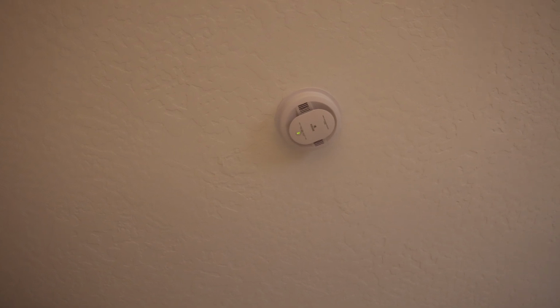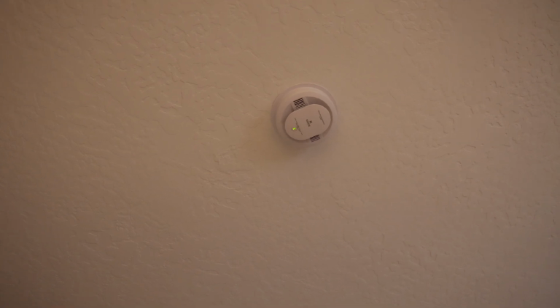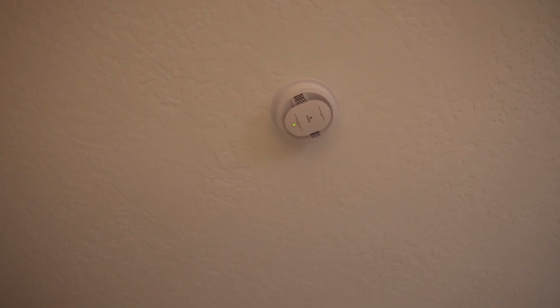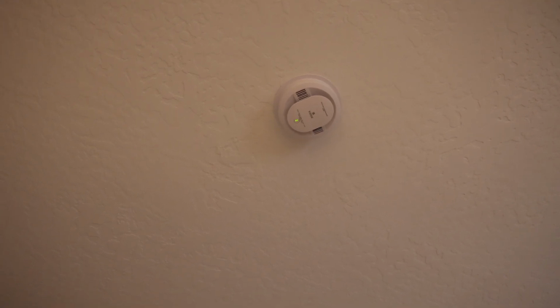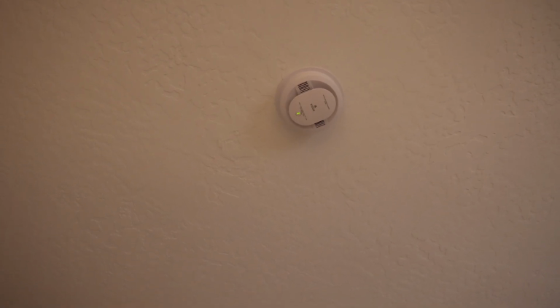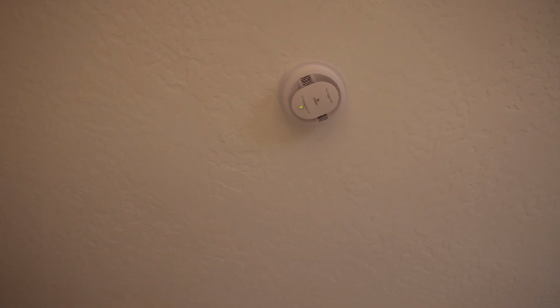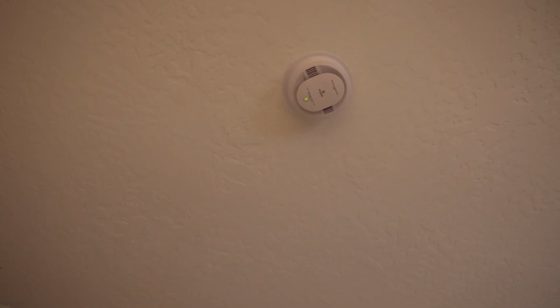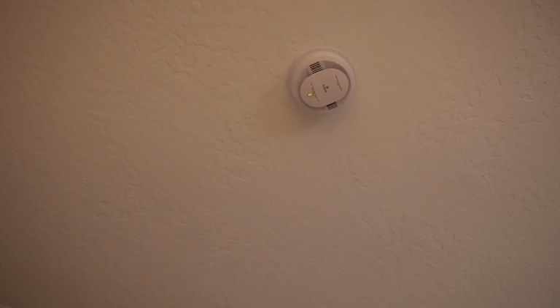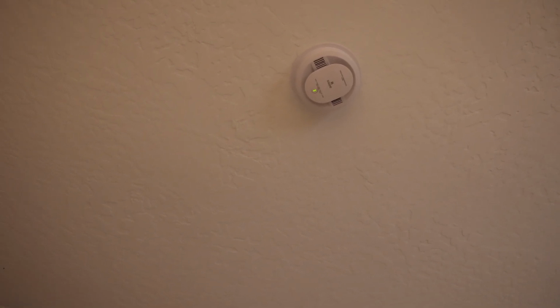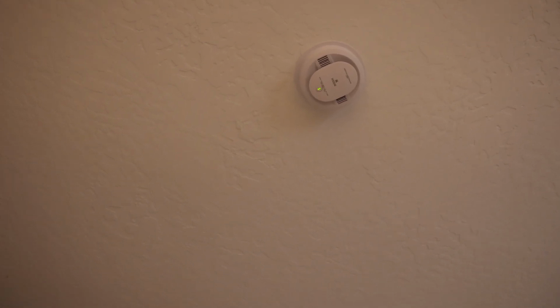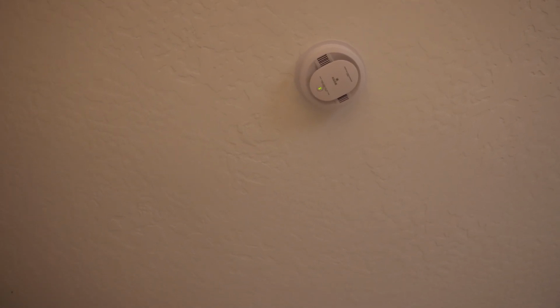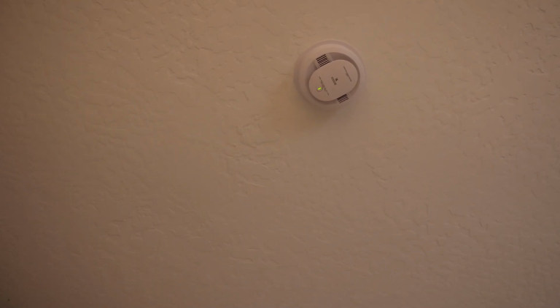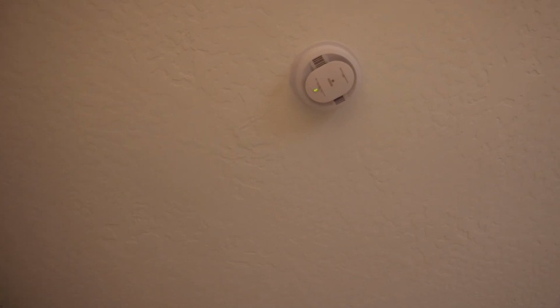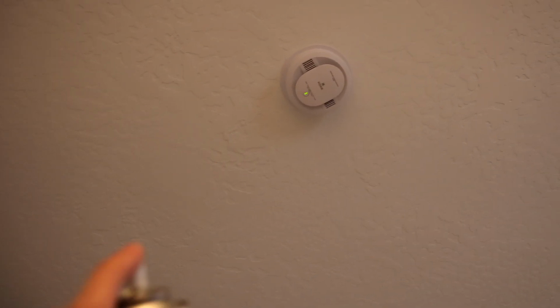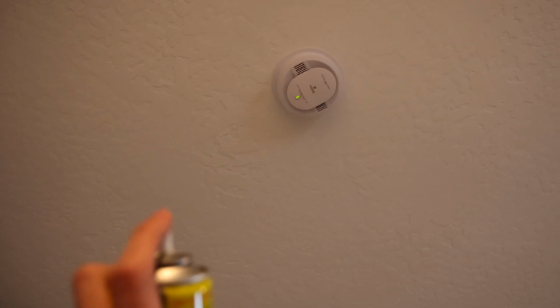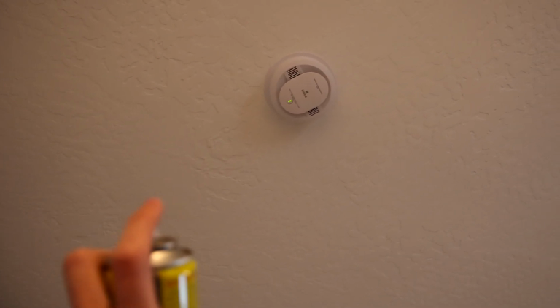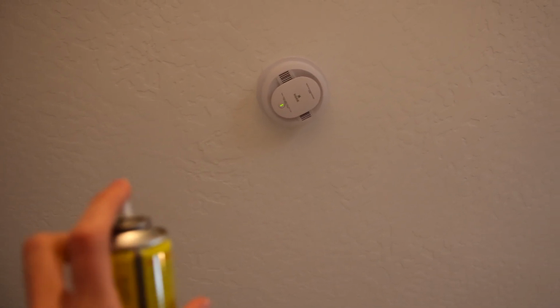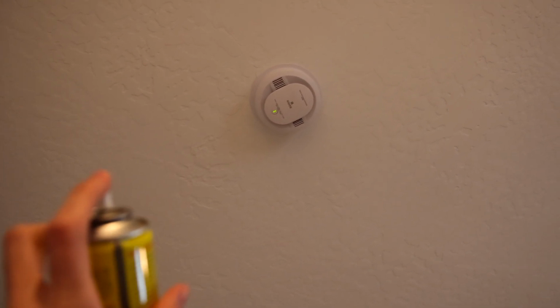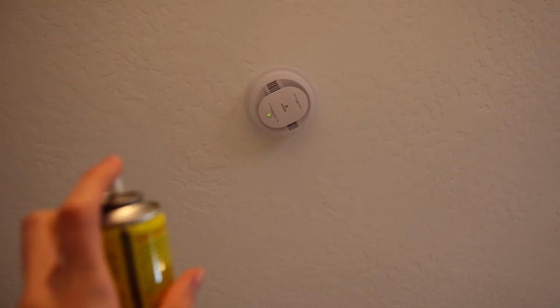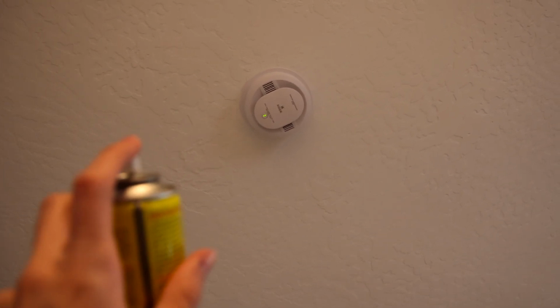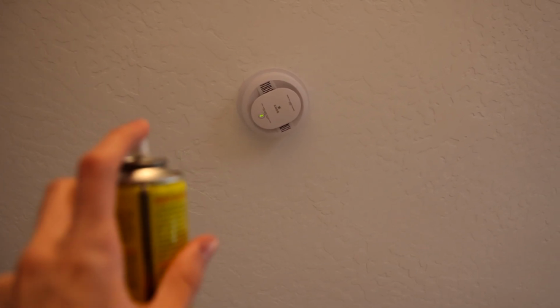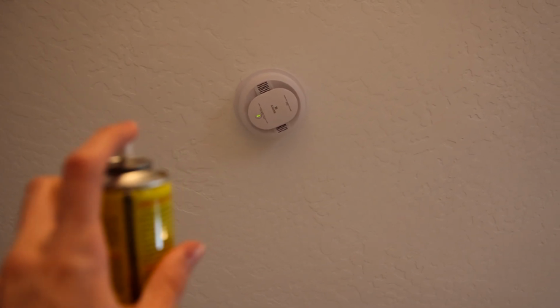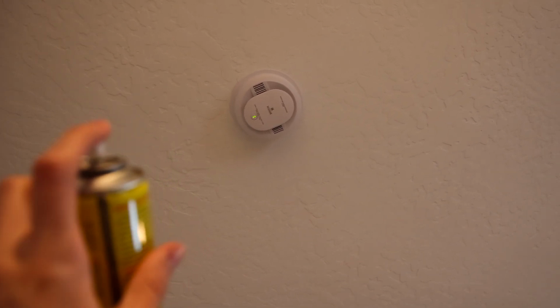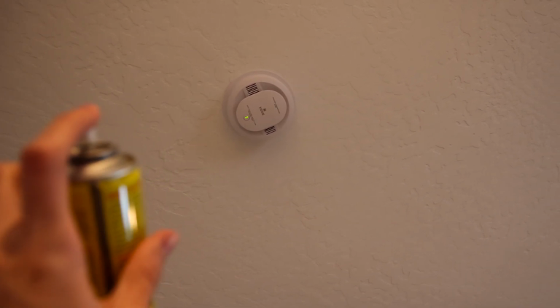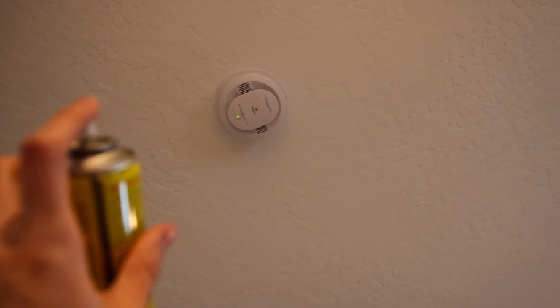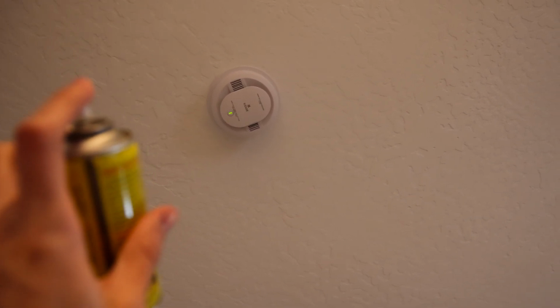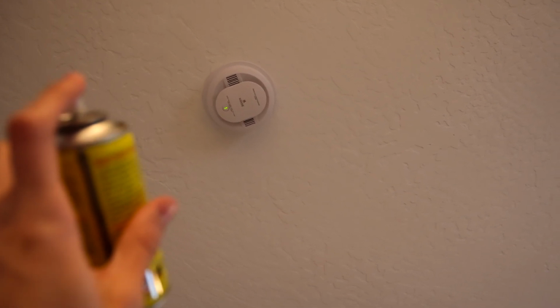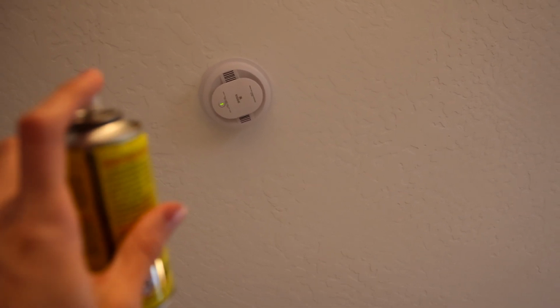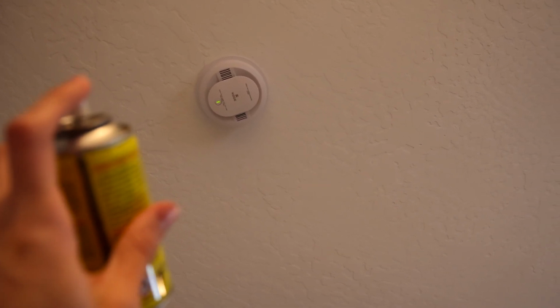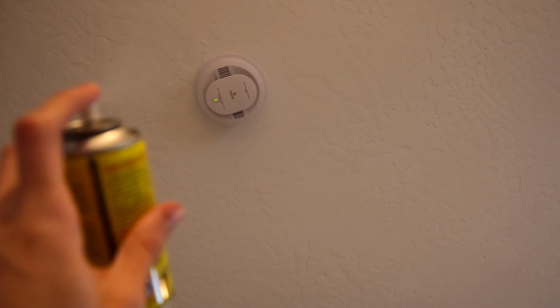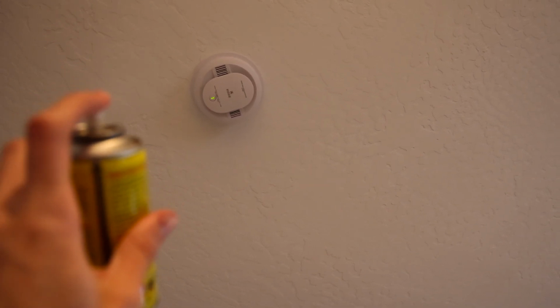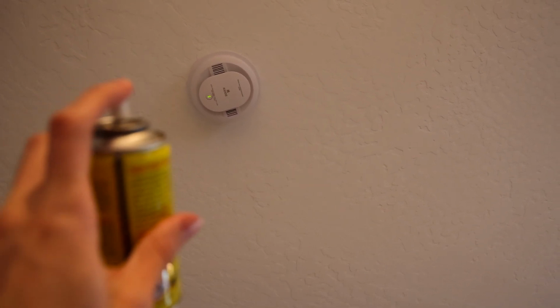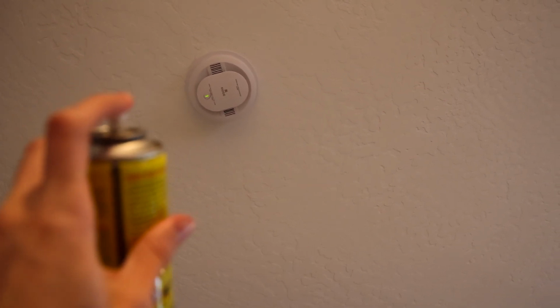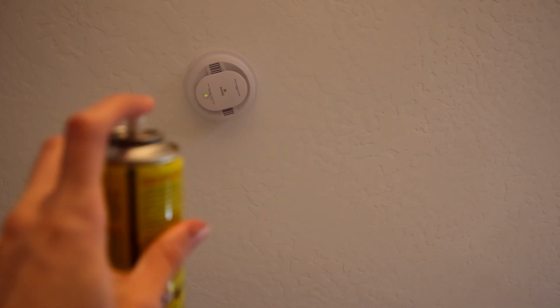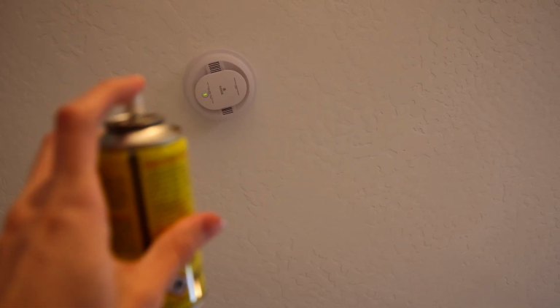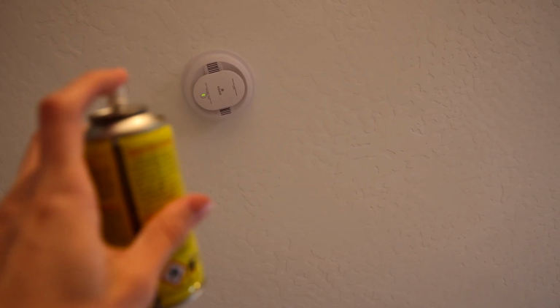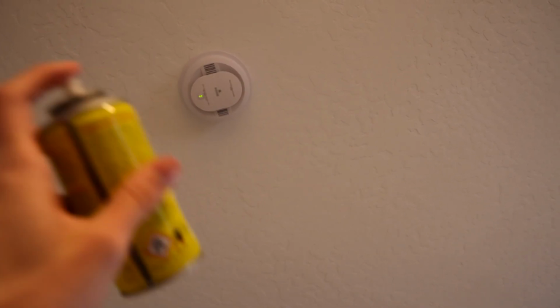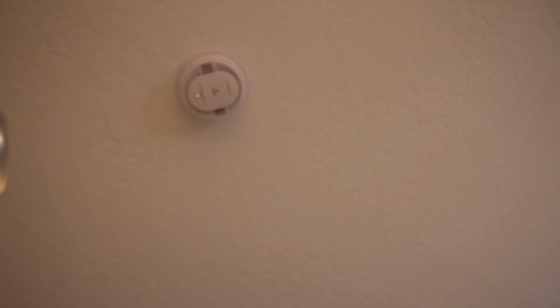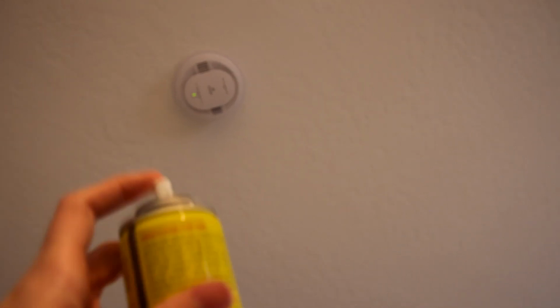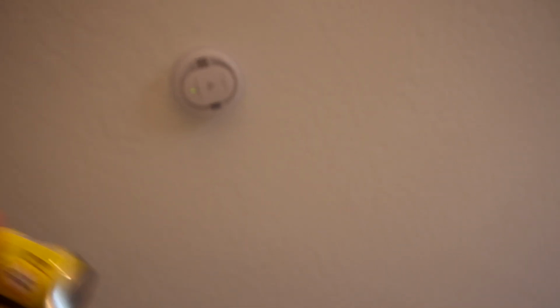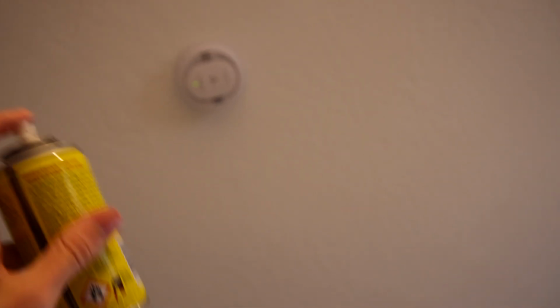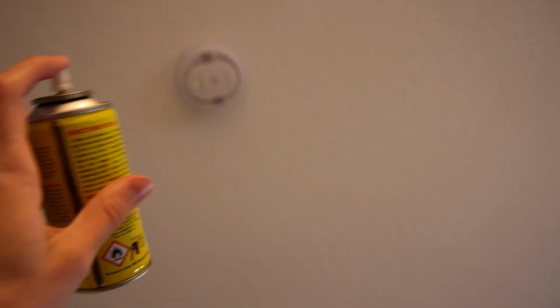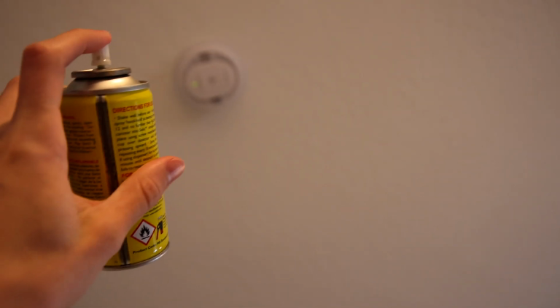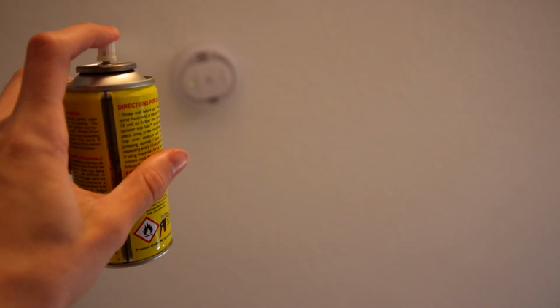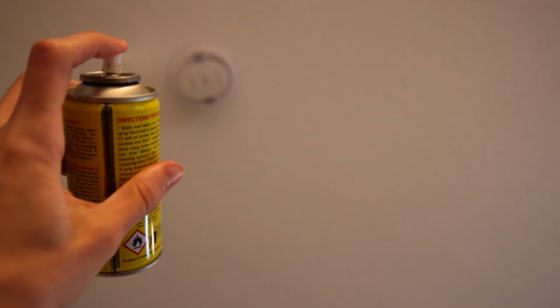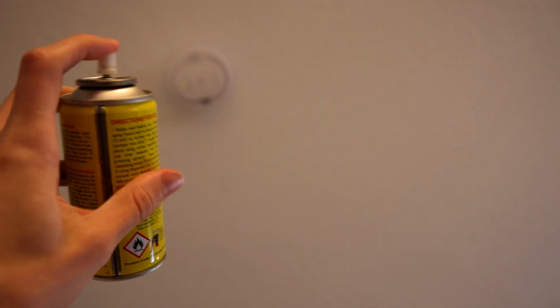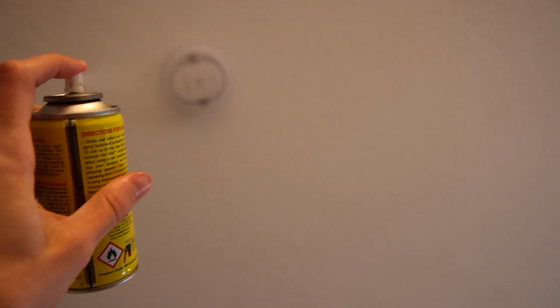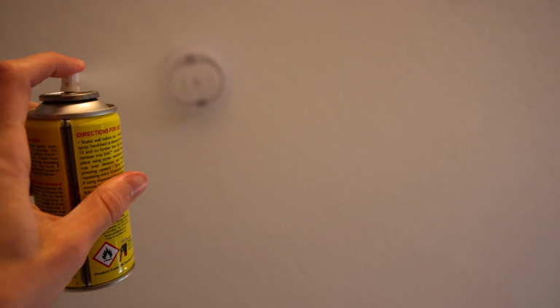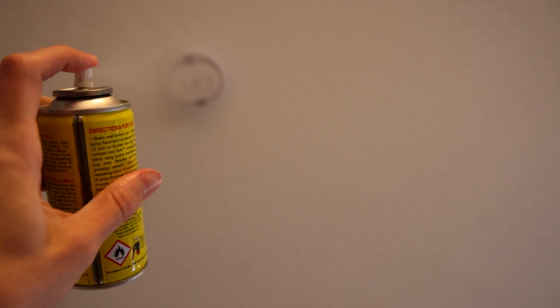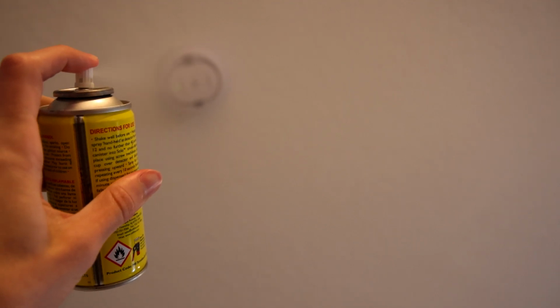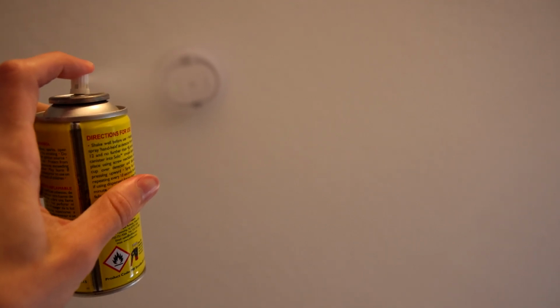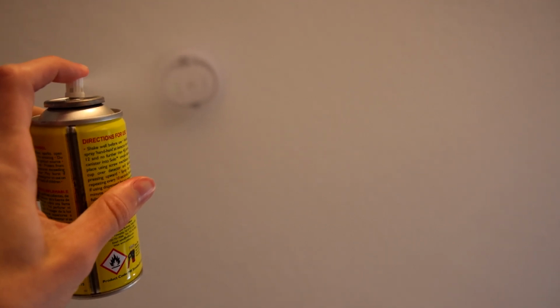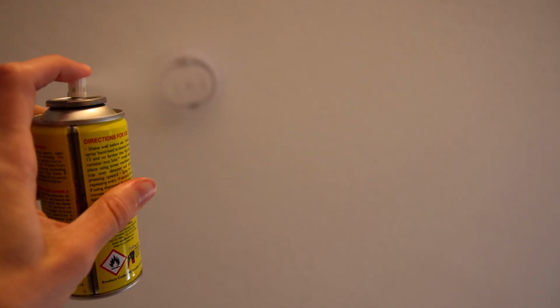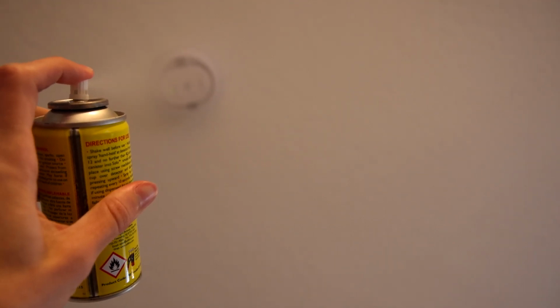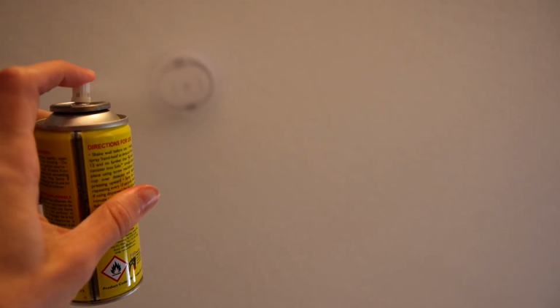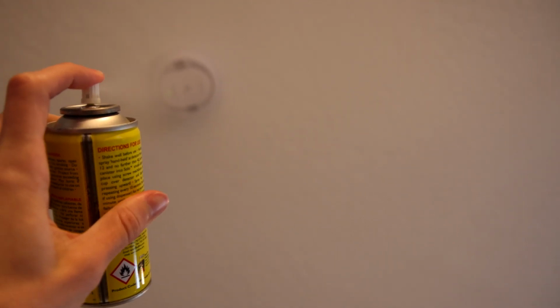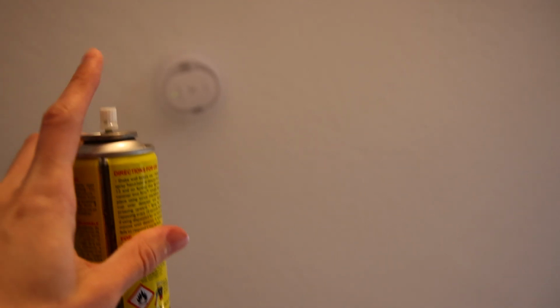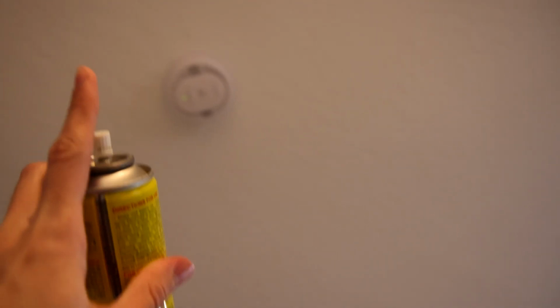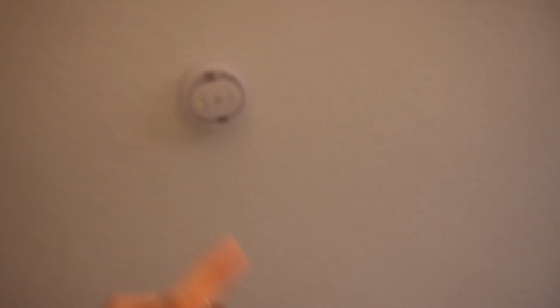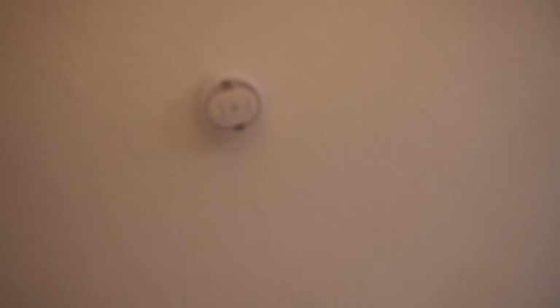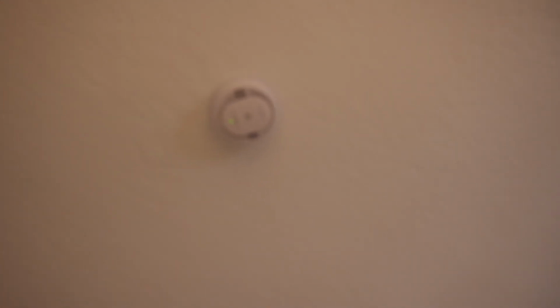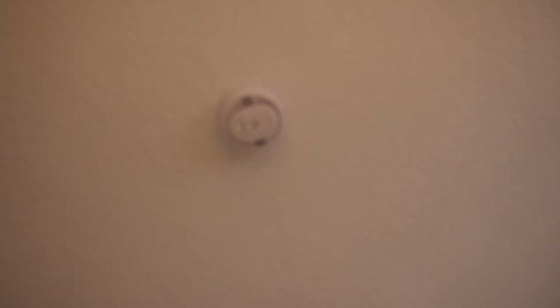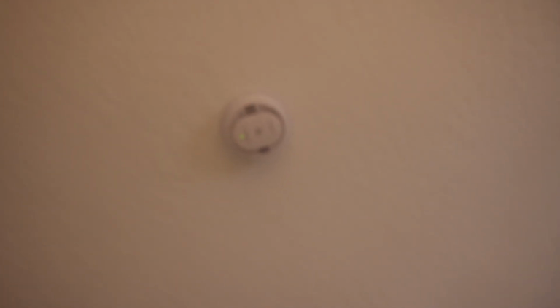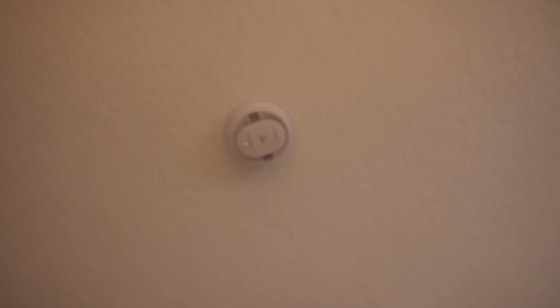Let's go ahead and test it out with some canned smoke.